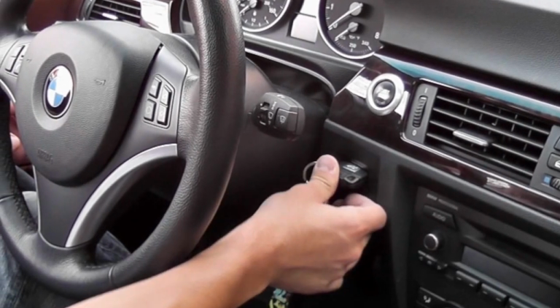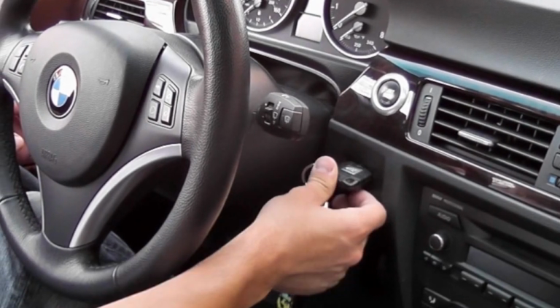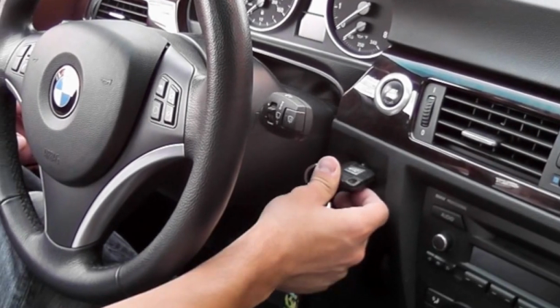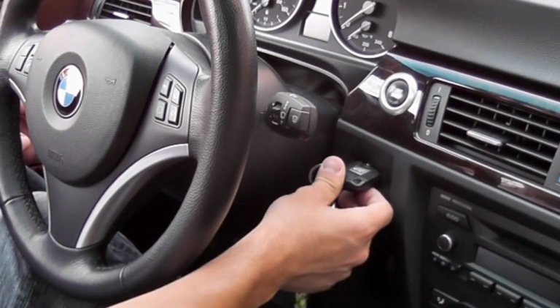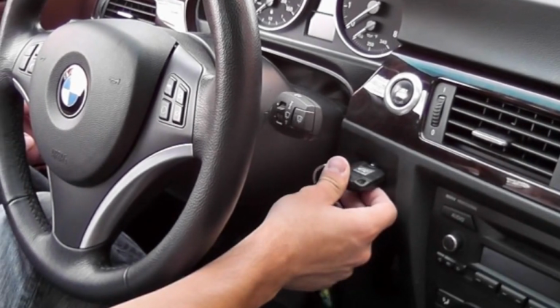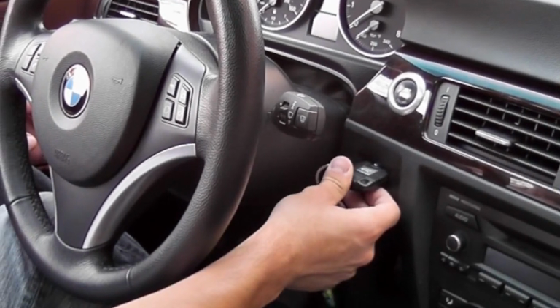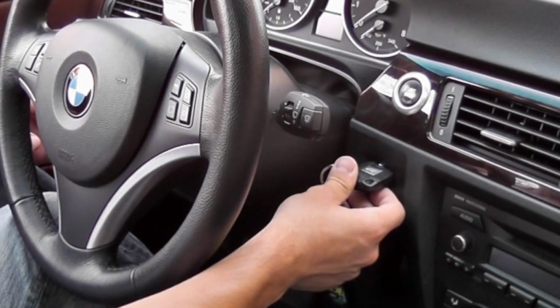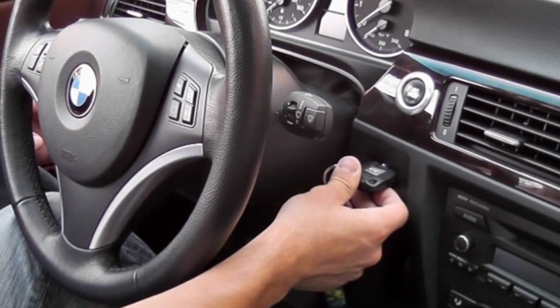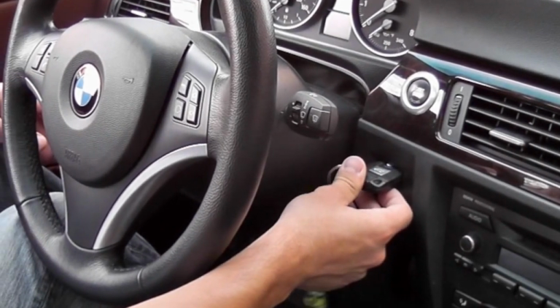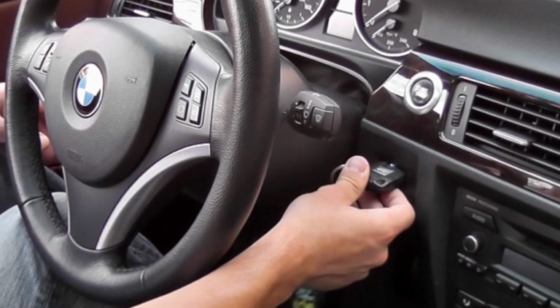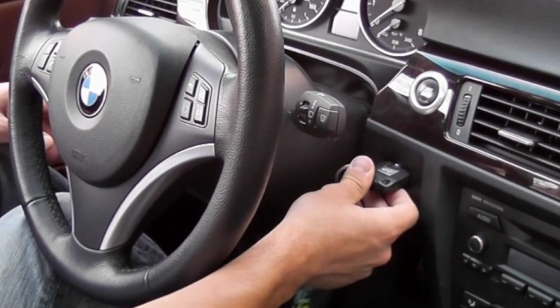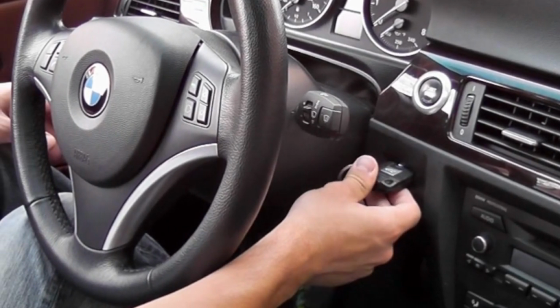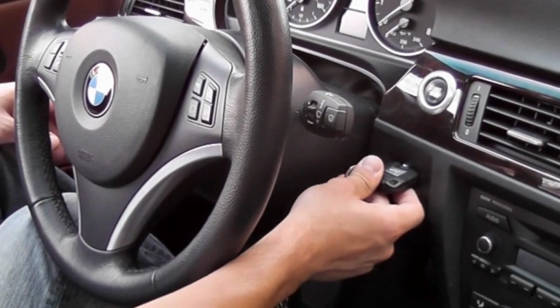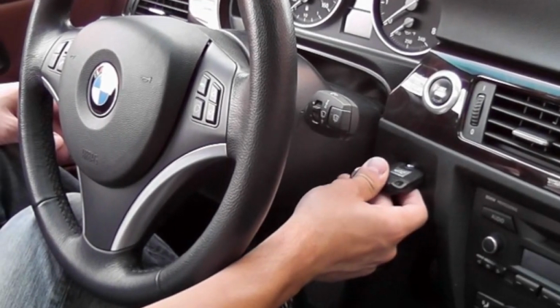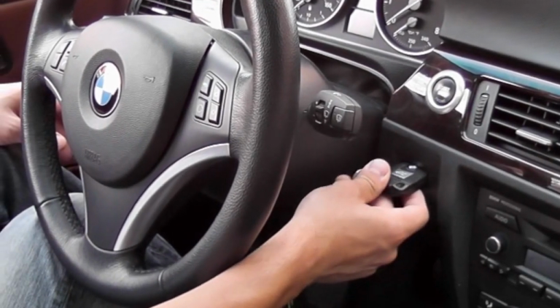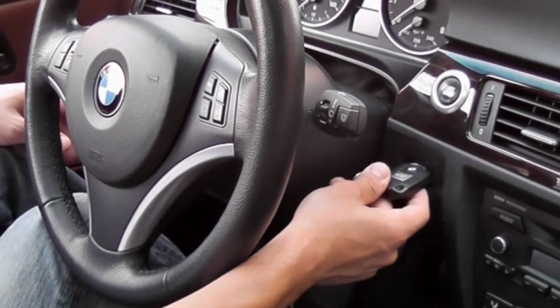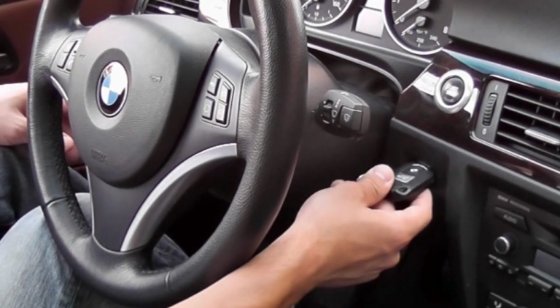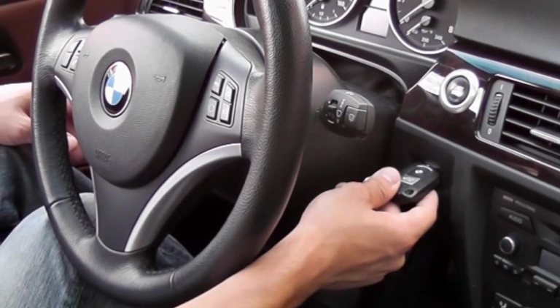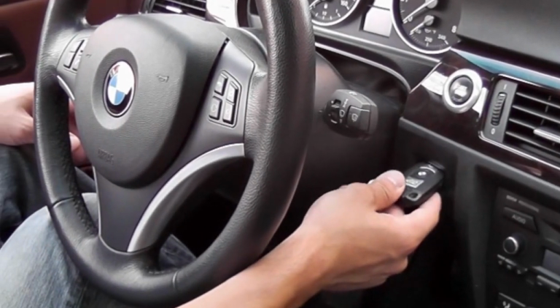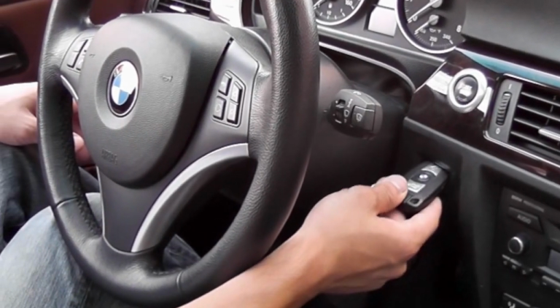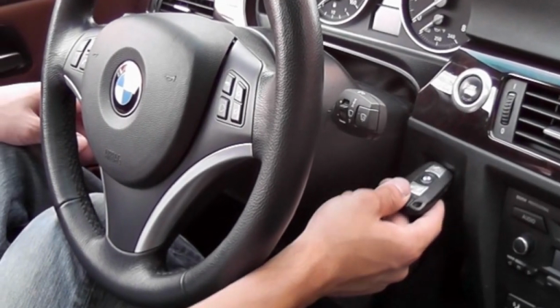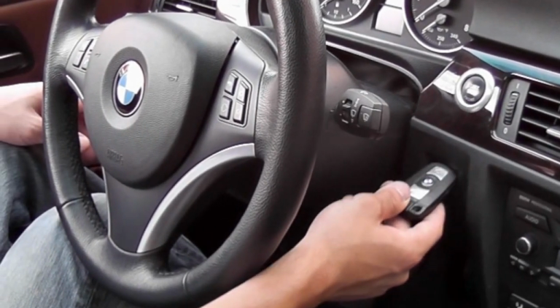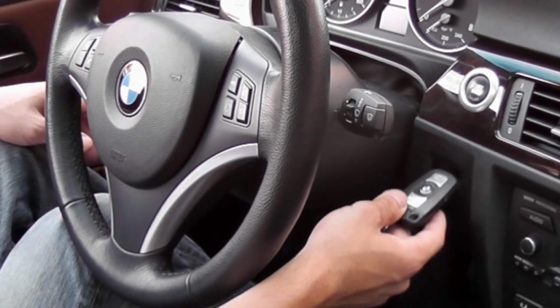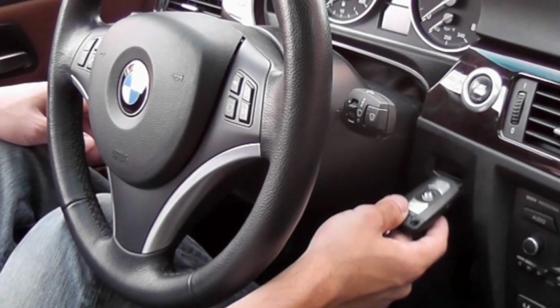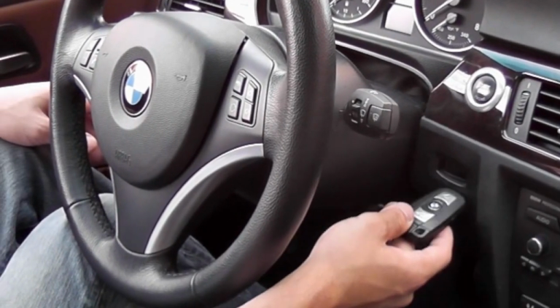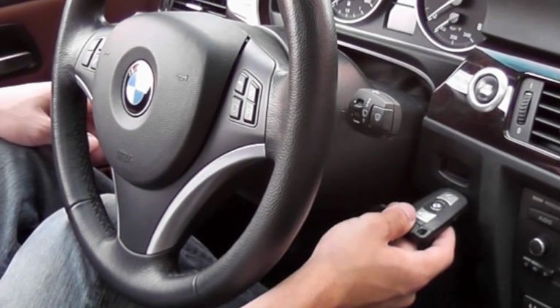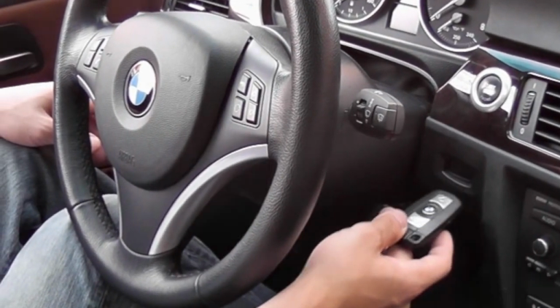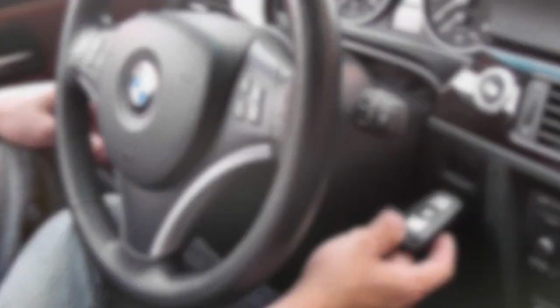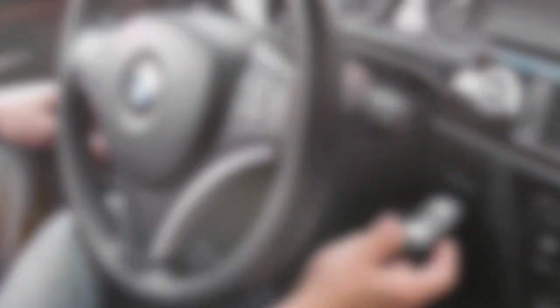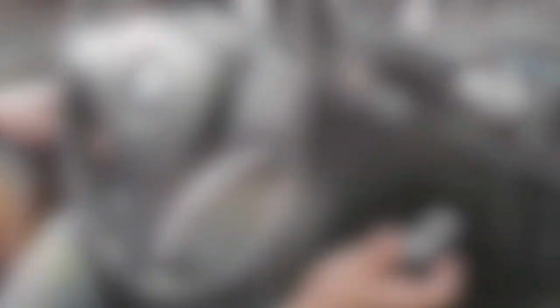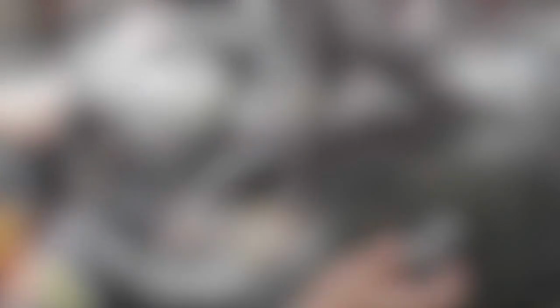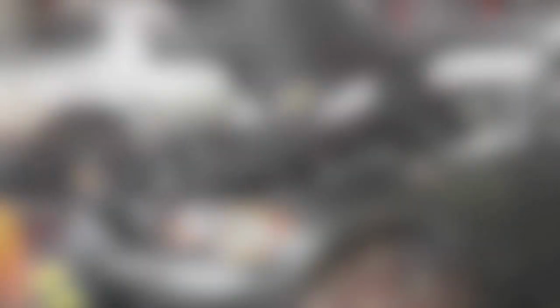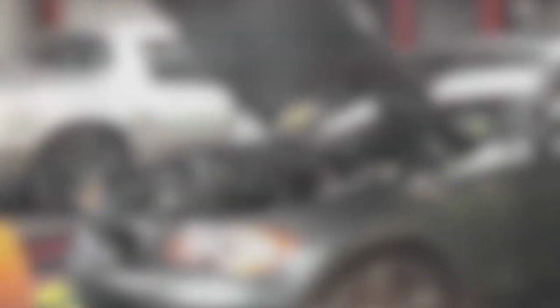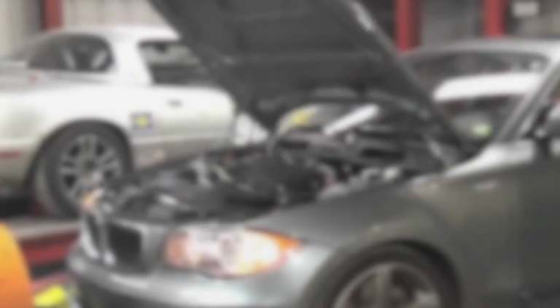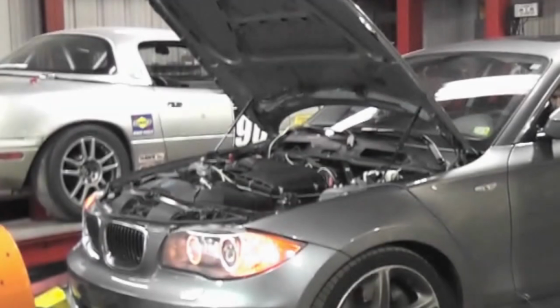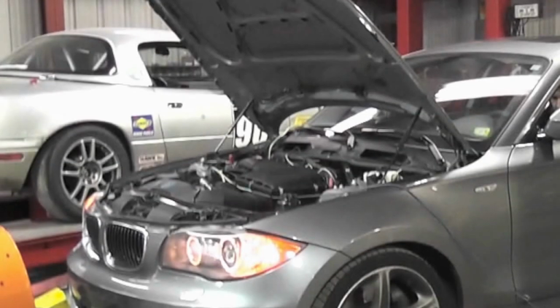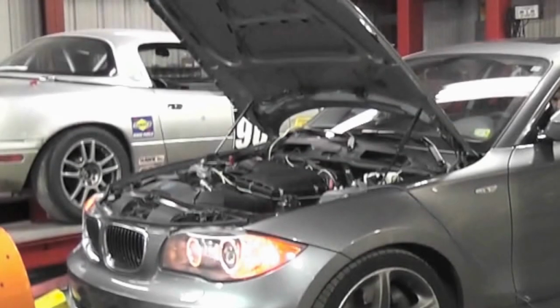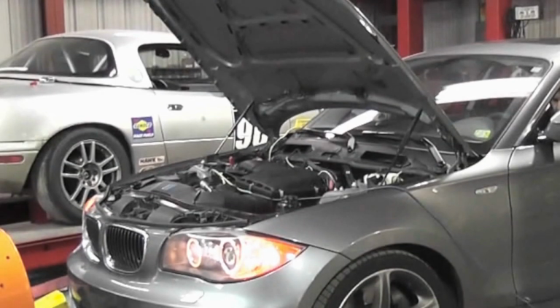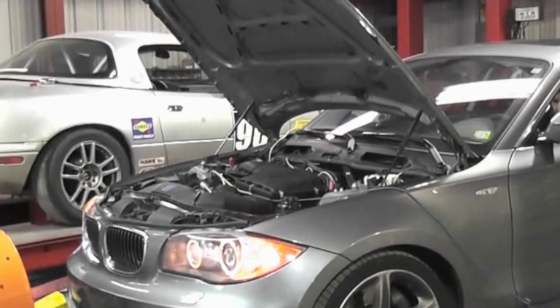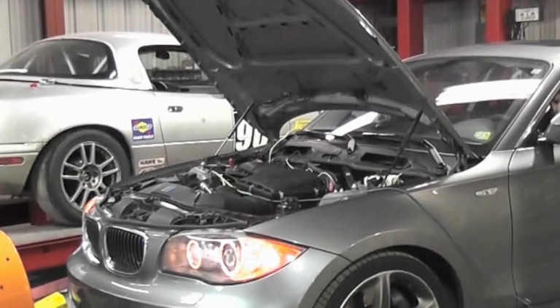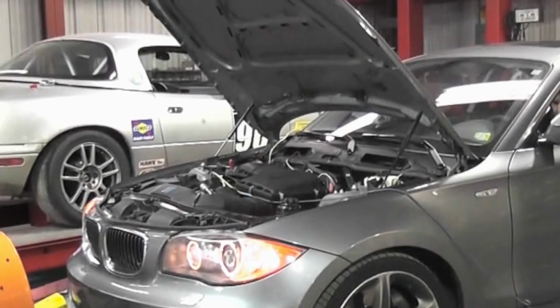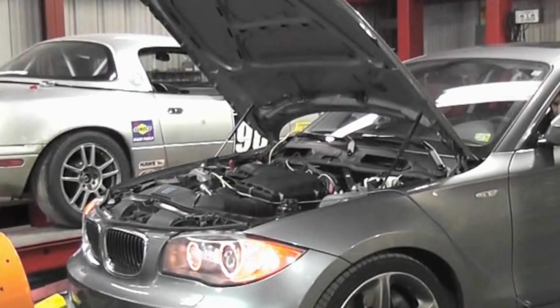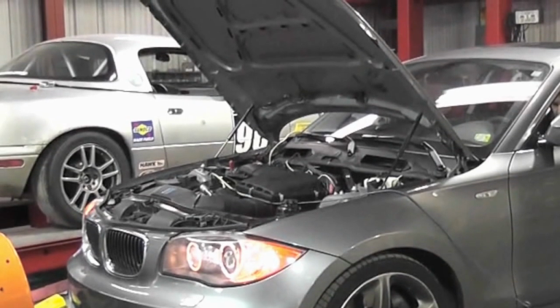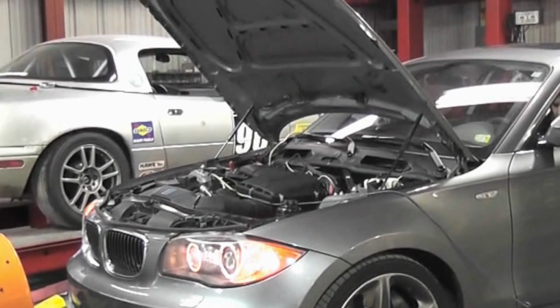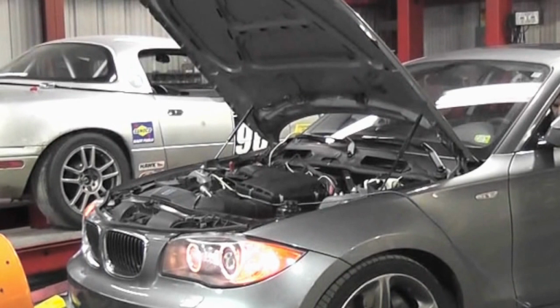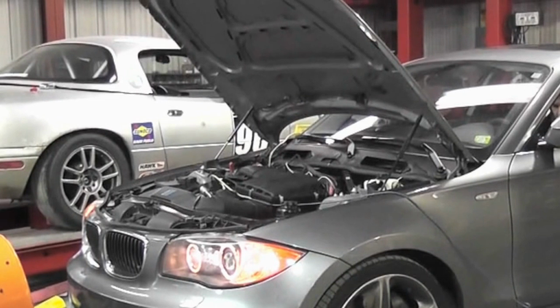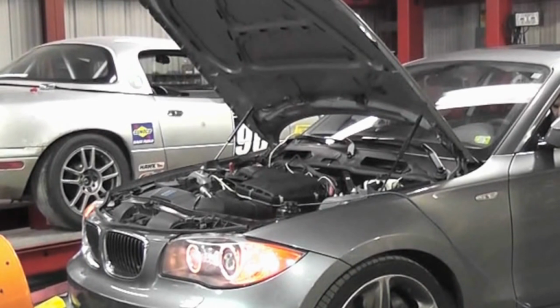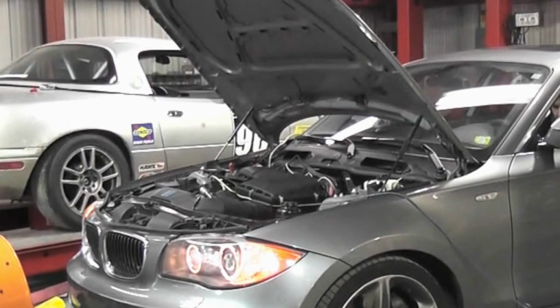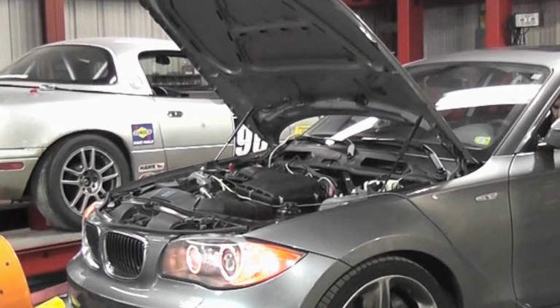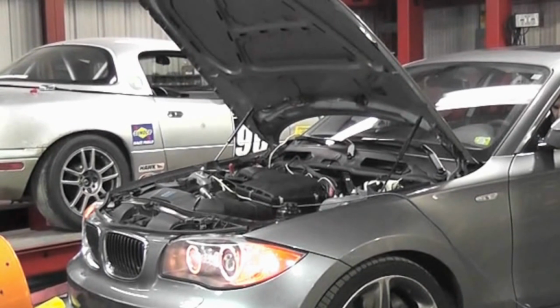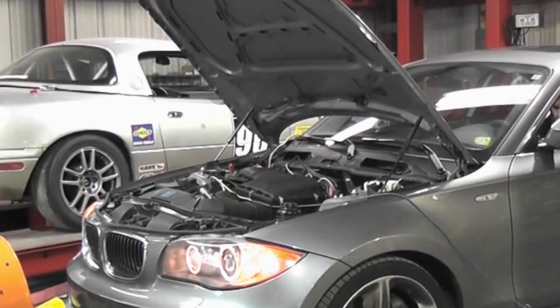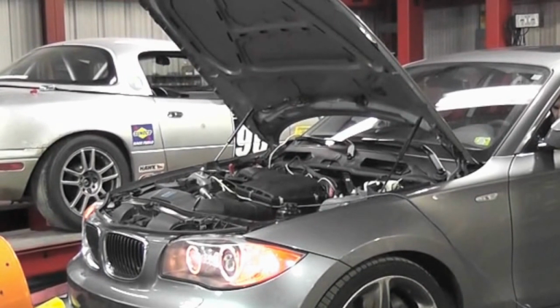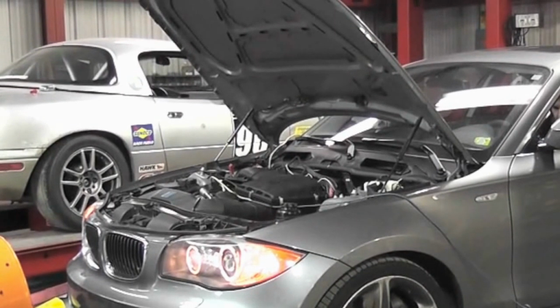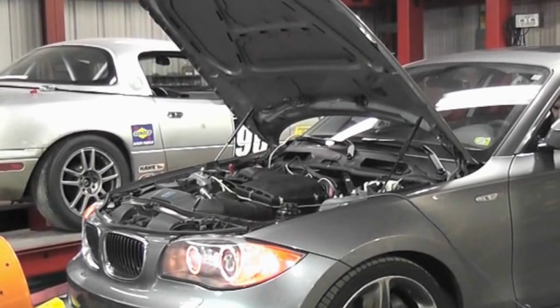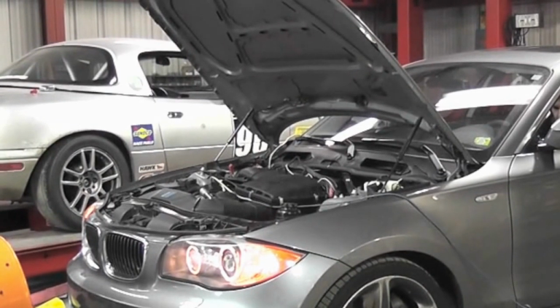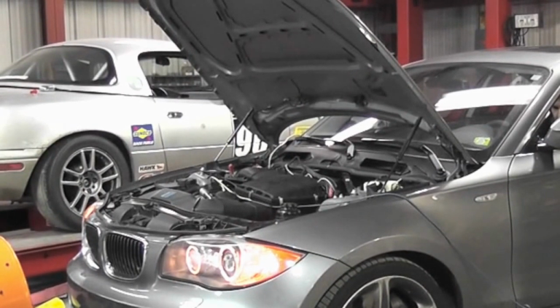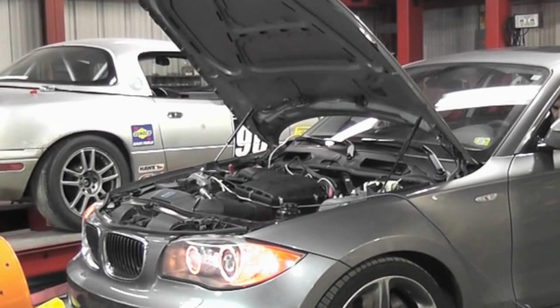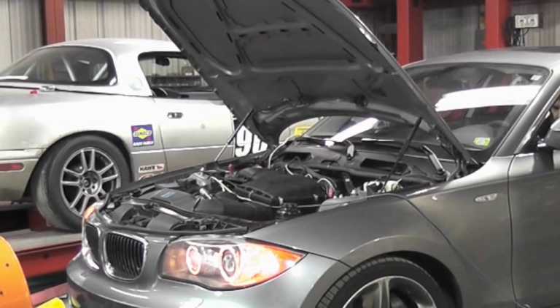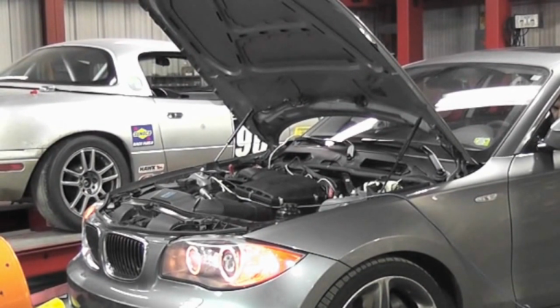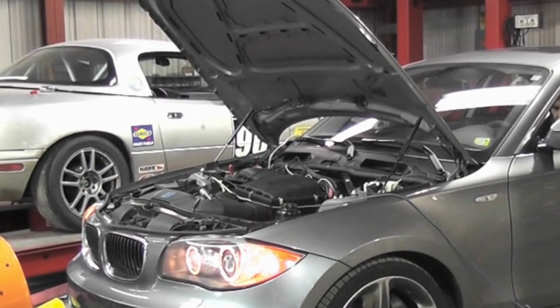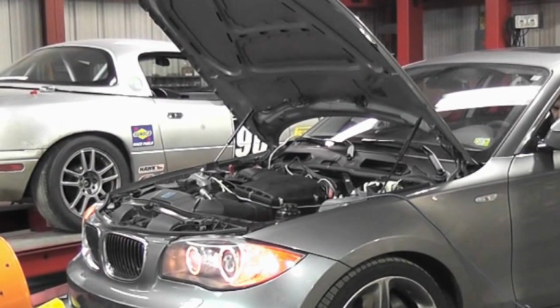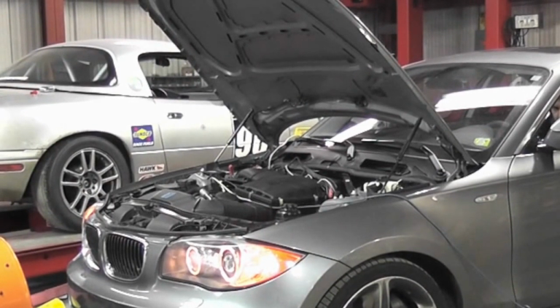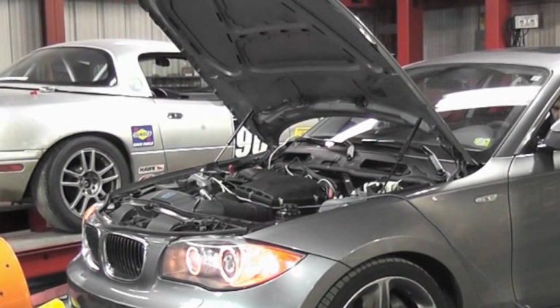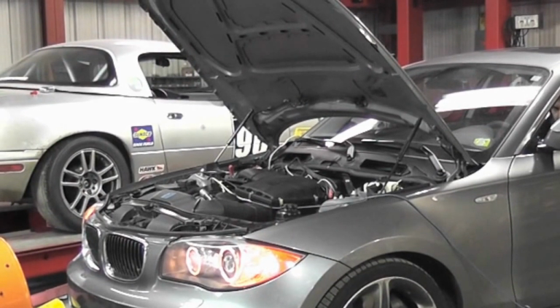First, remove the key out of the ignition. There should be no lights on on the dashboard. Next, open your hood.